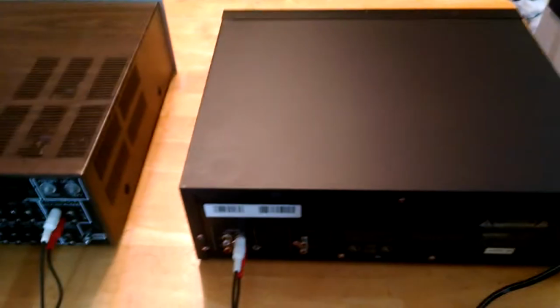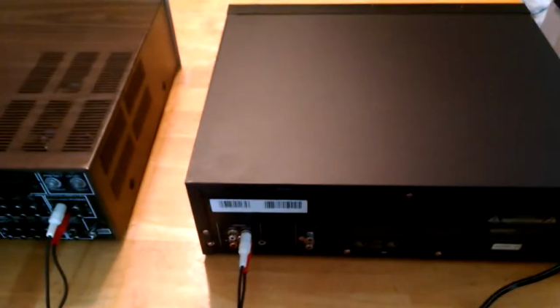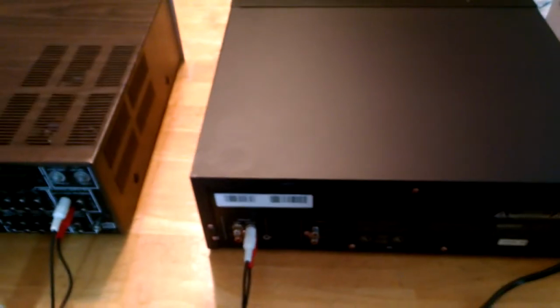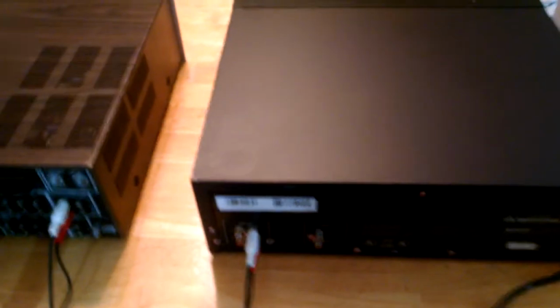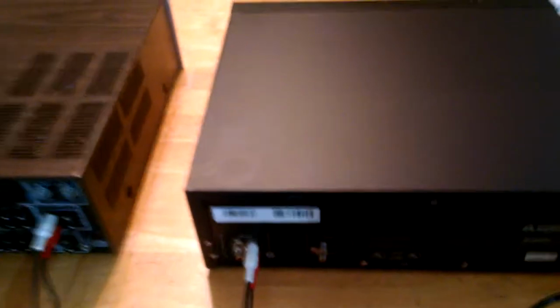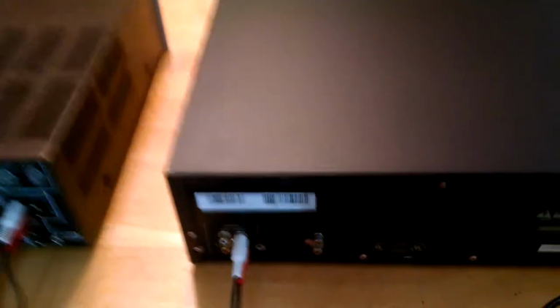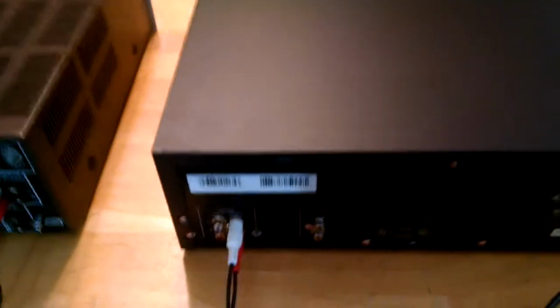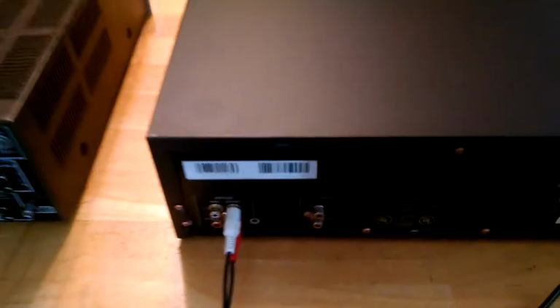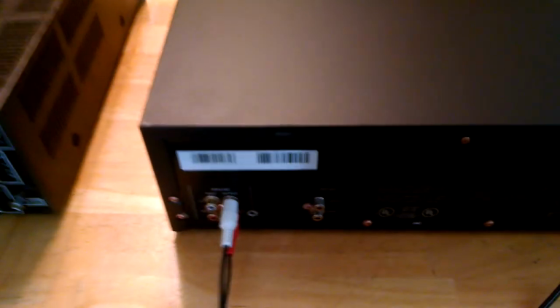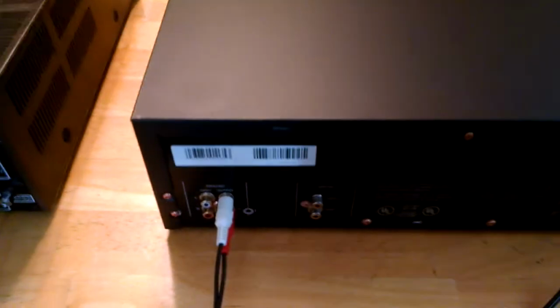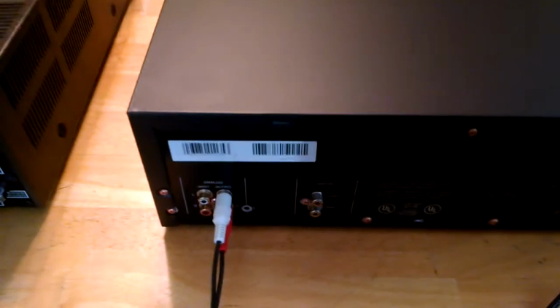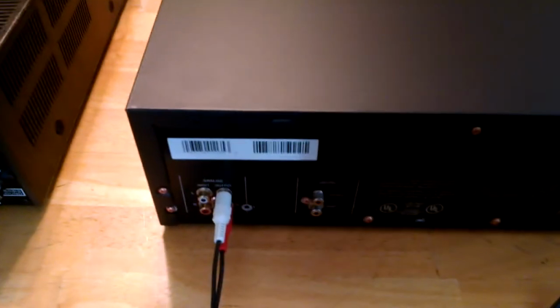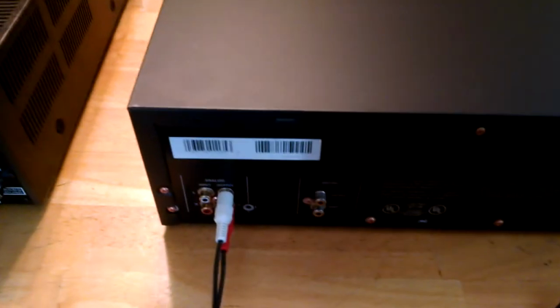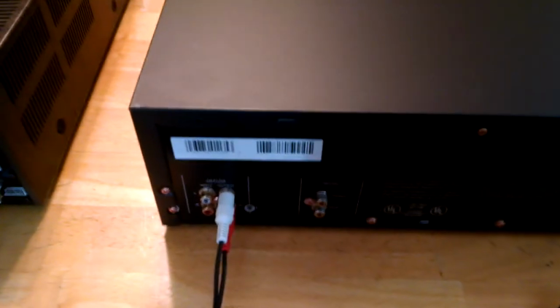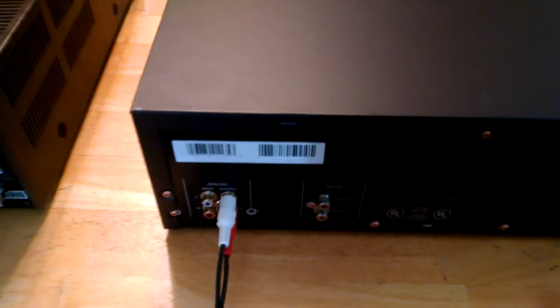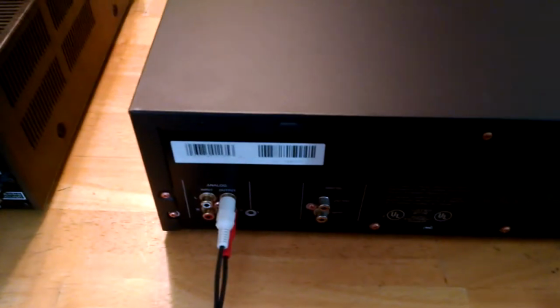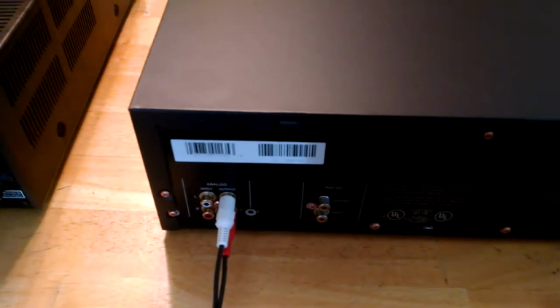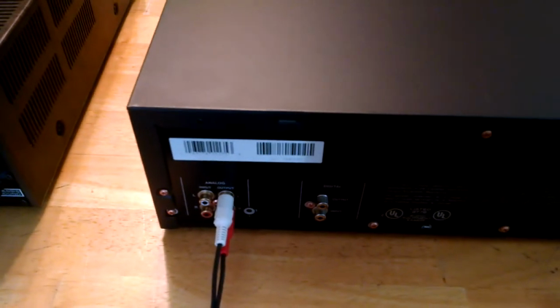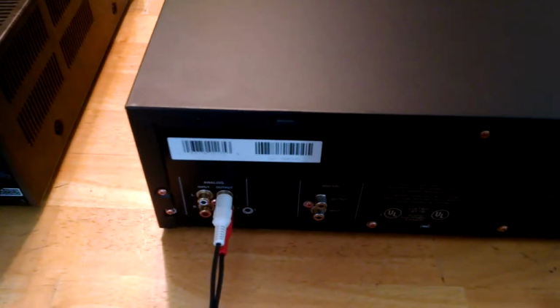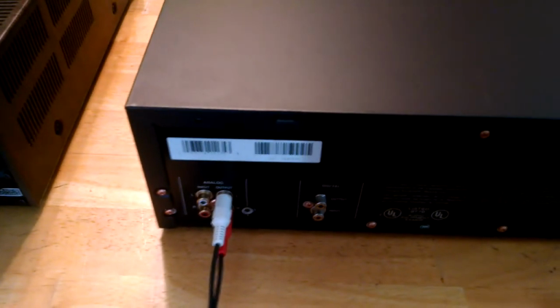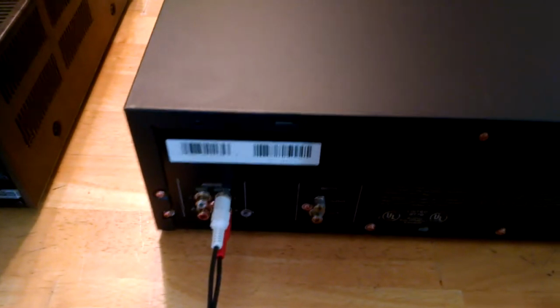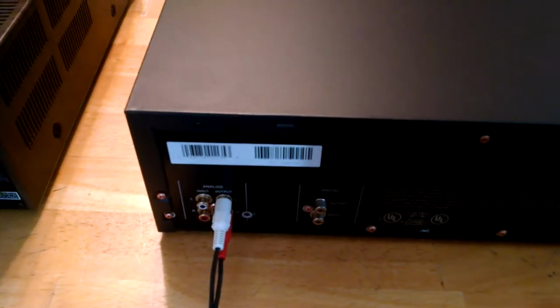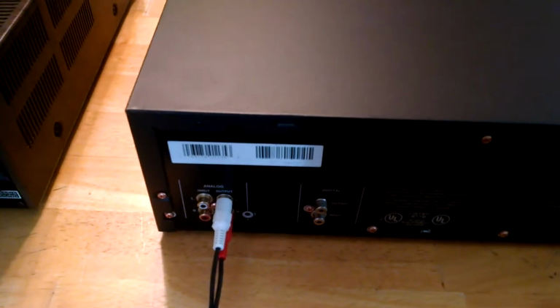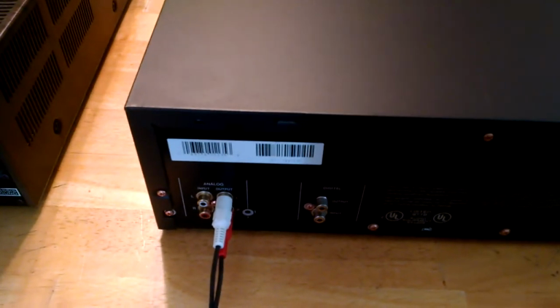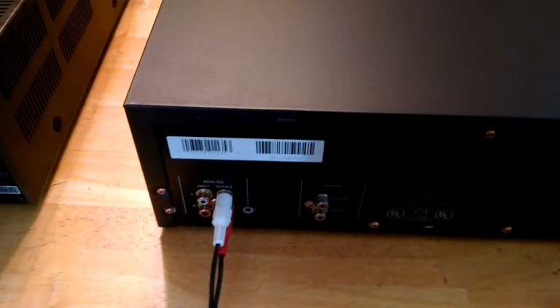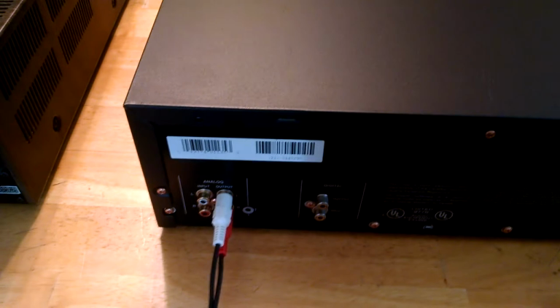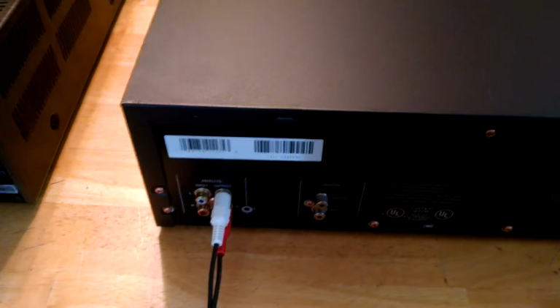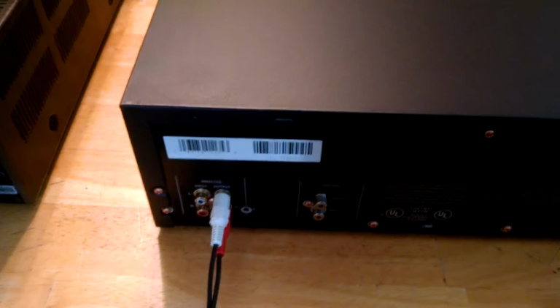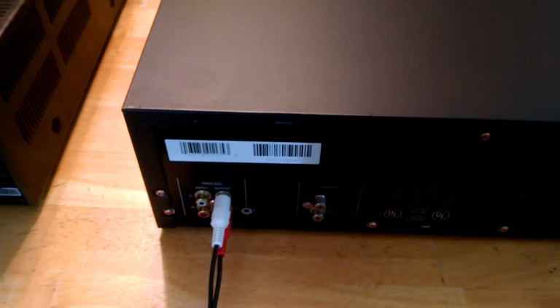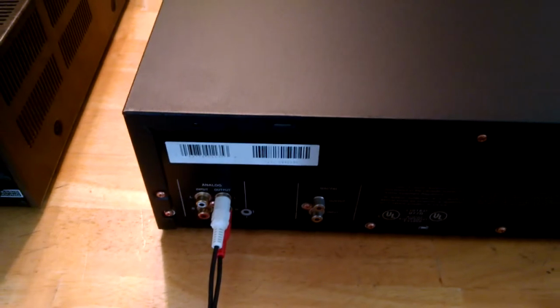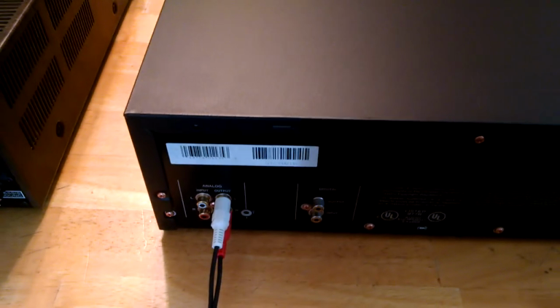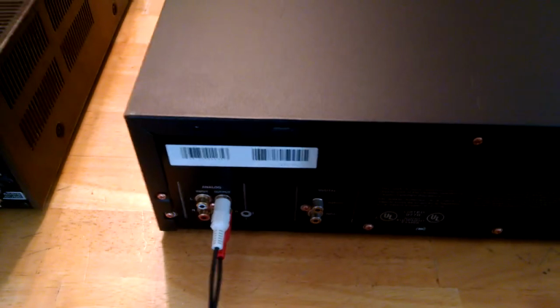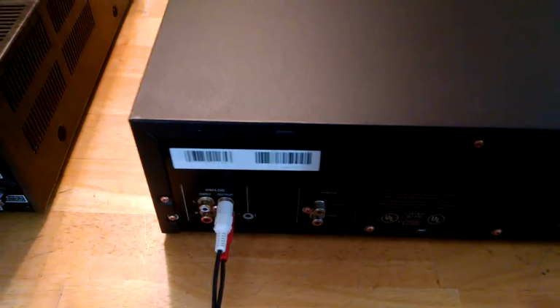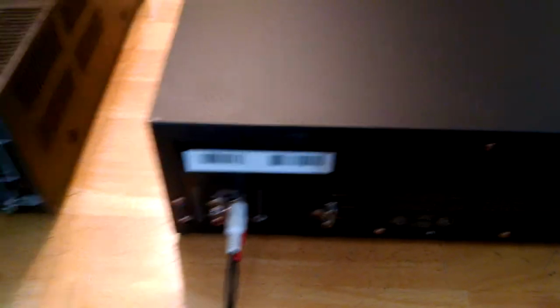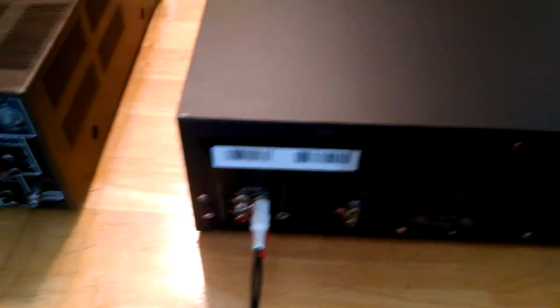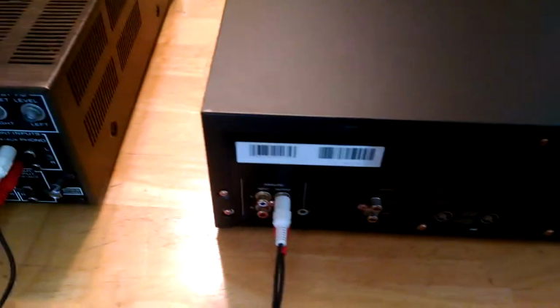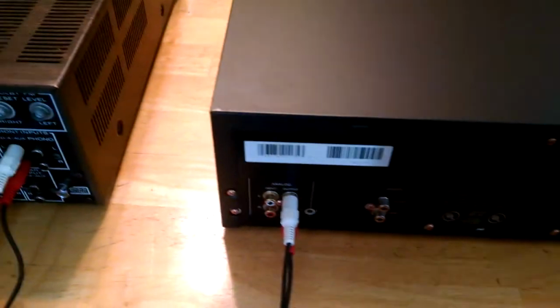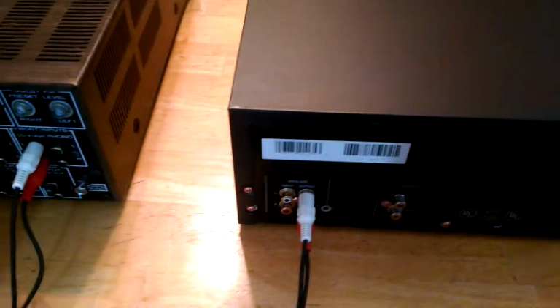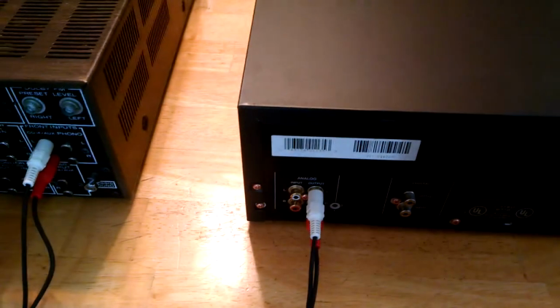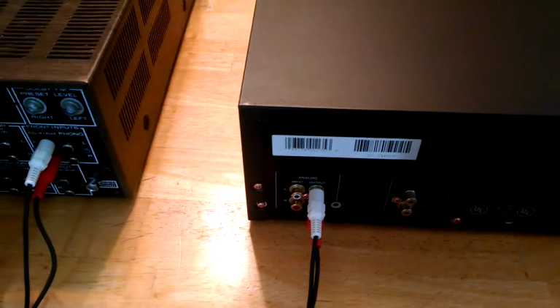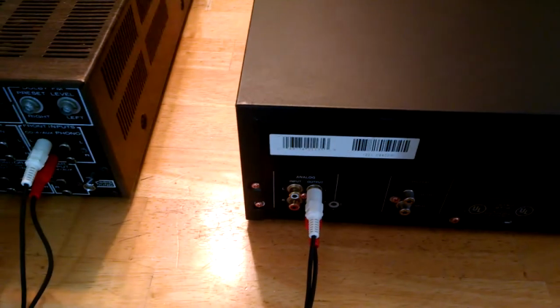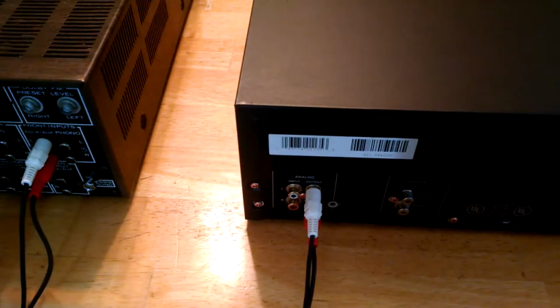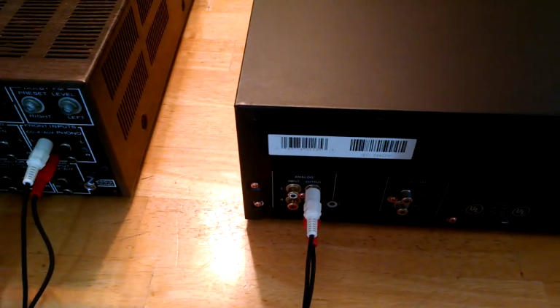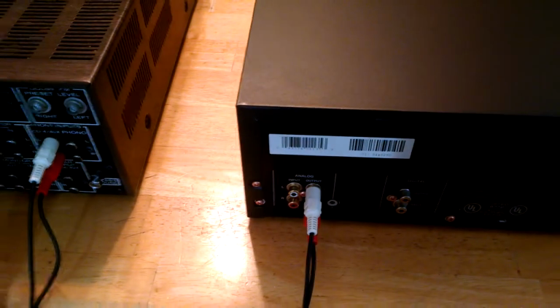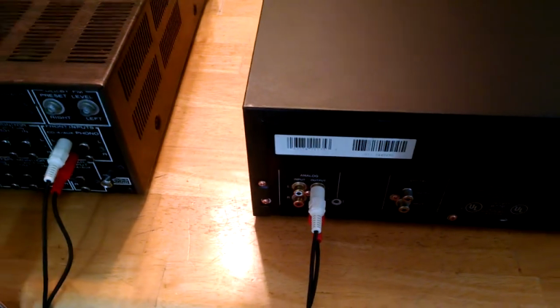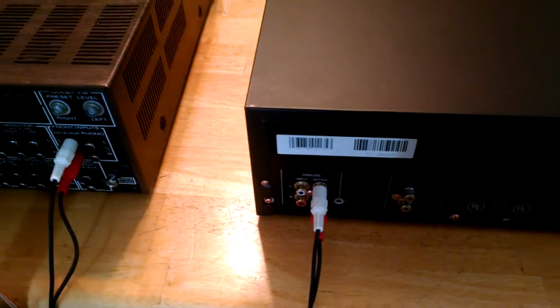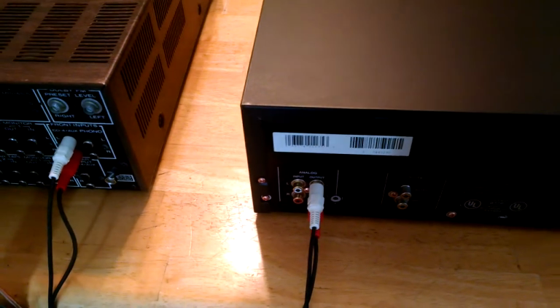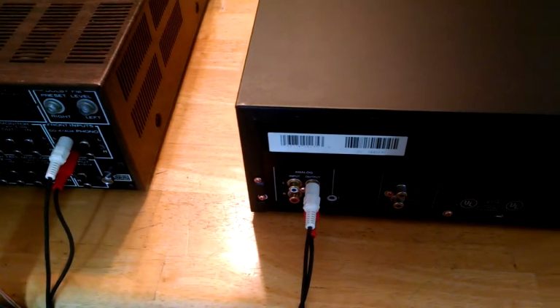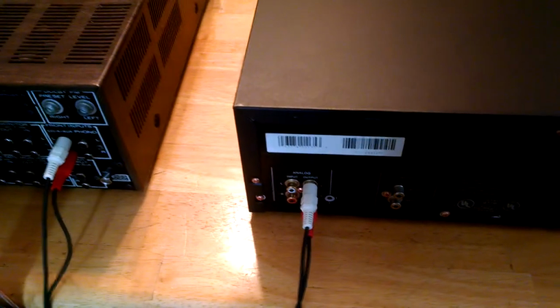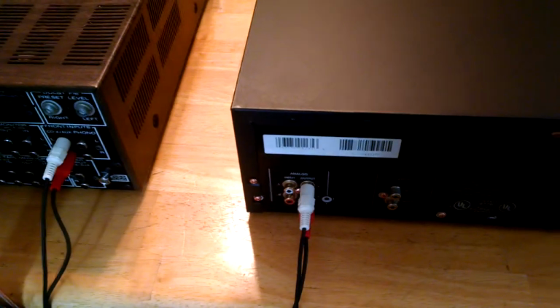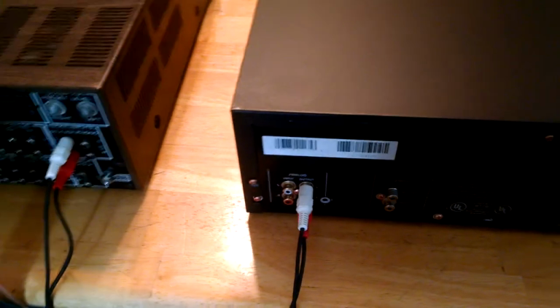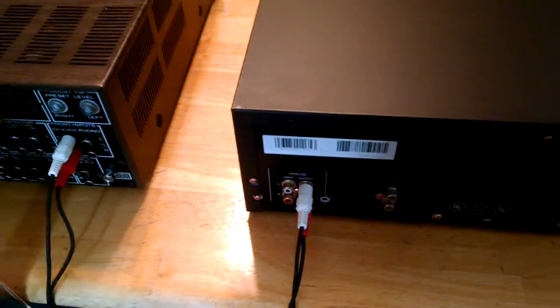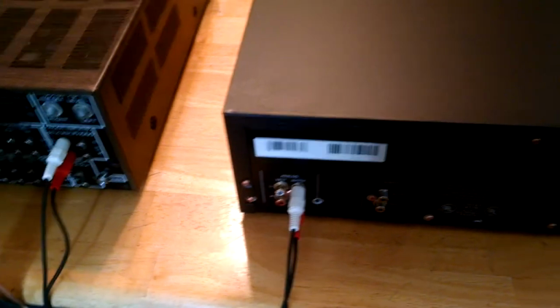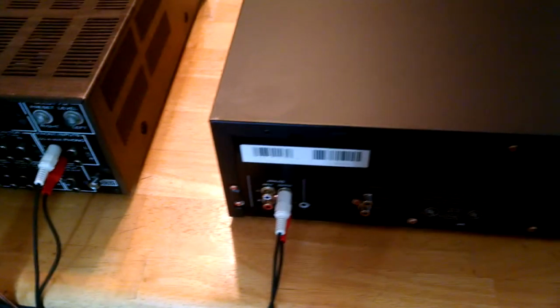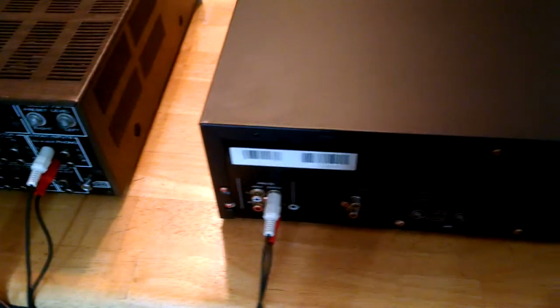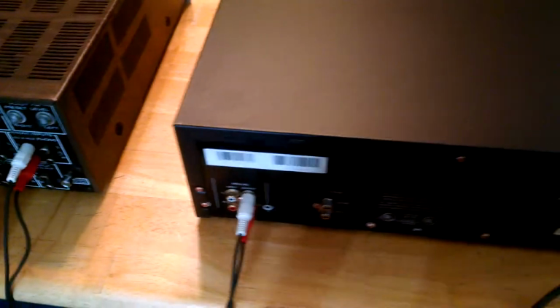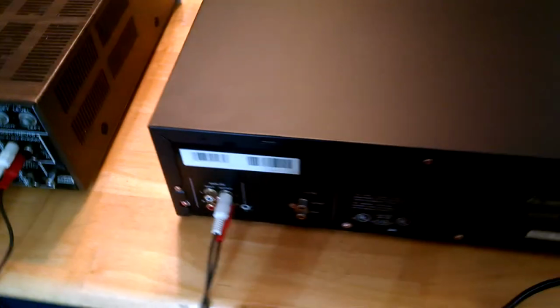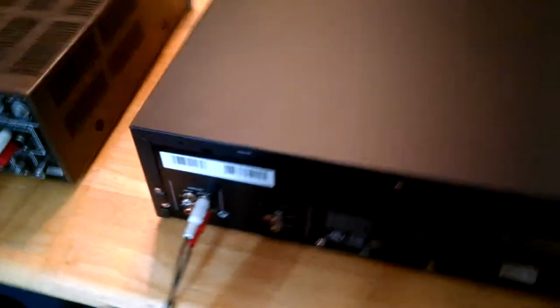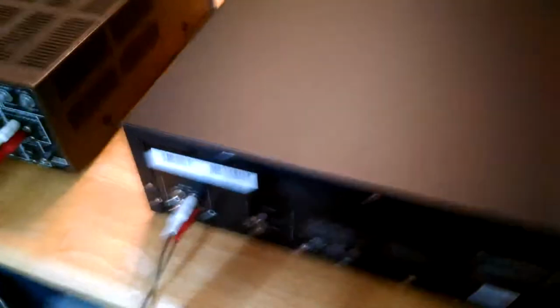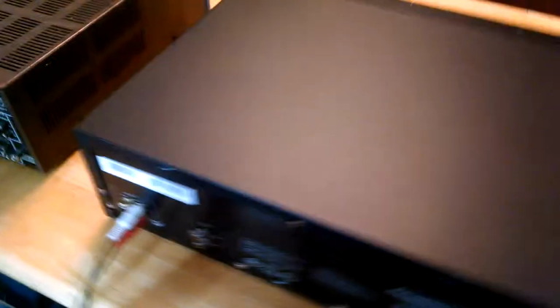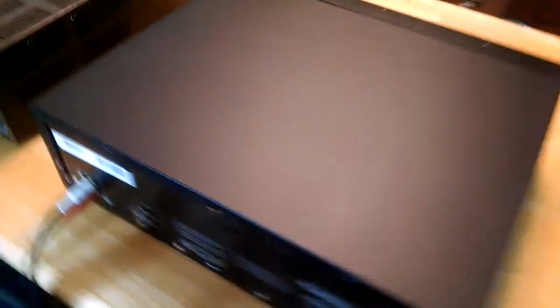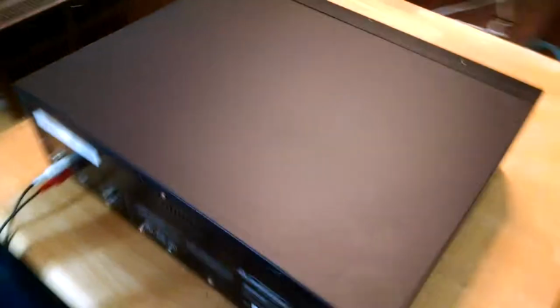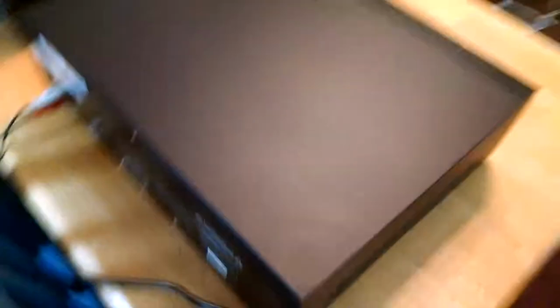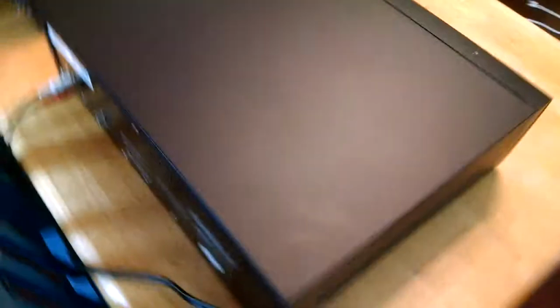As you can see, it's pretty bare bones on the back. It's got your digital out, digital in, your analog input and output. We're obviously on just output right now.